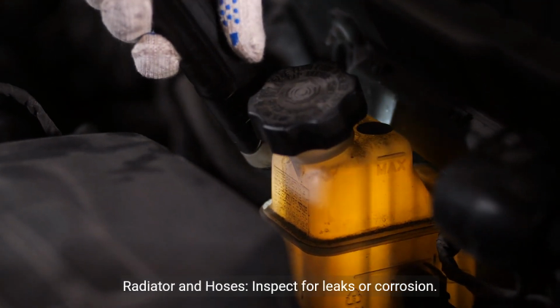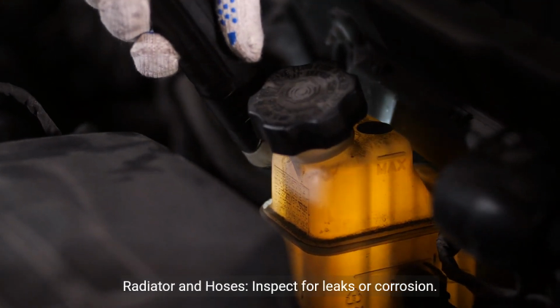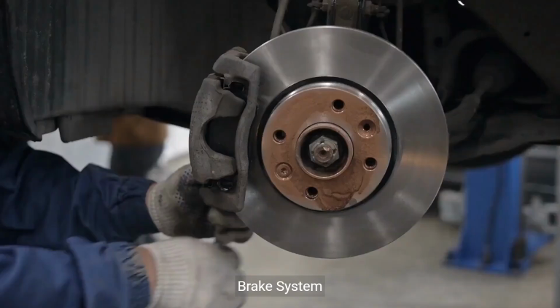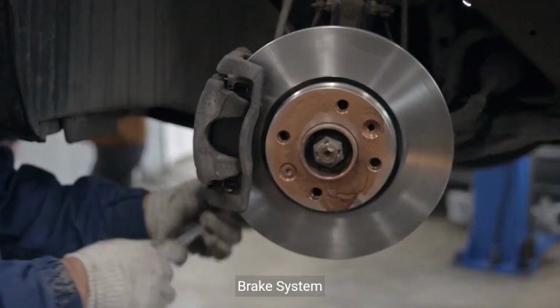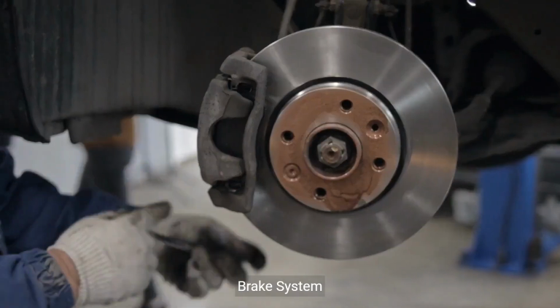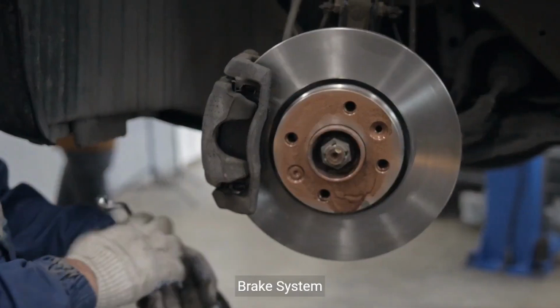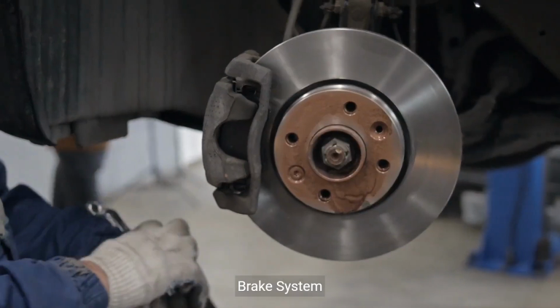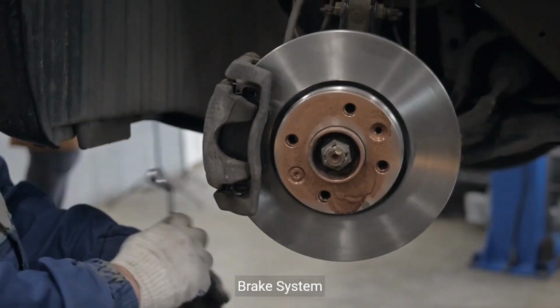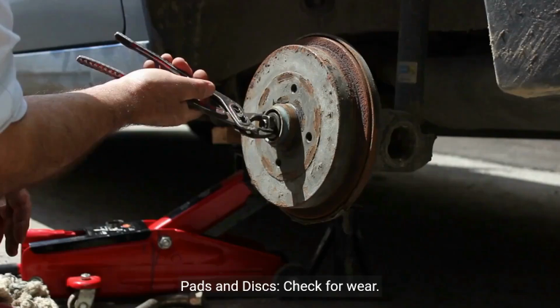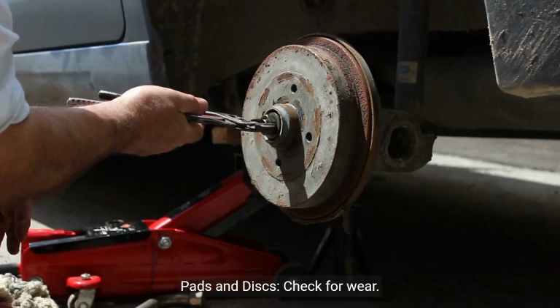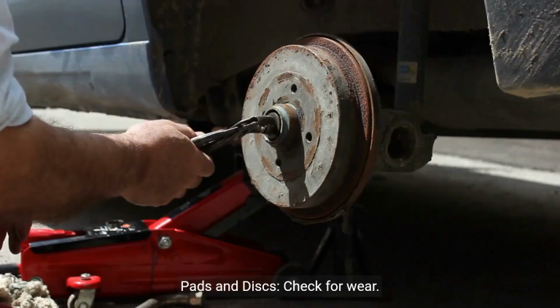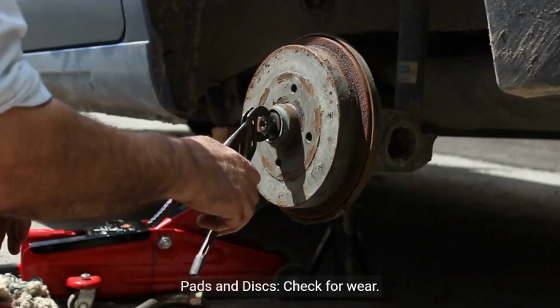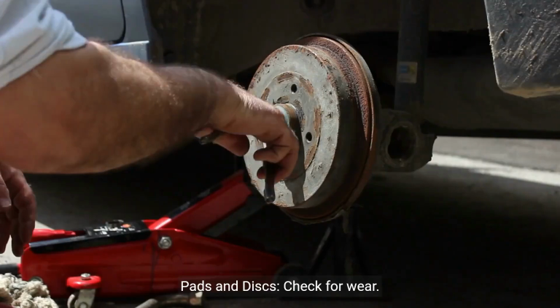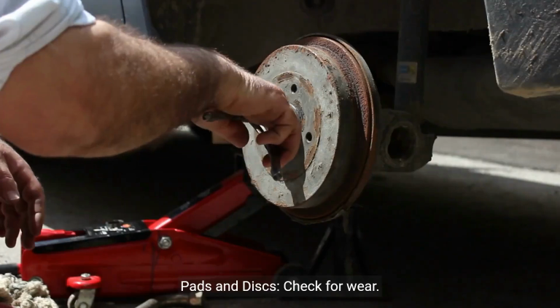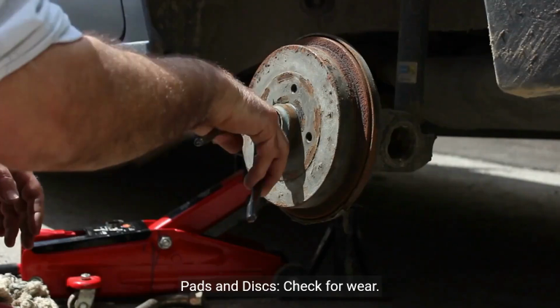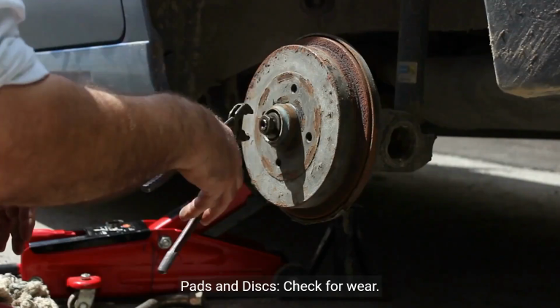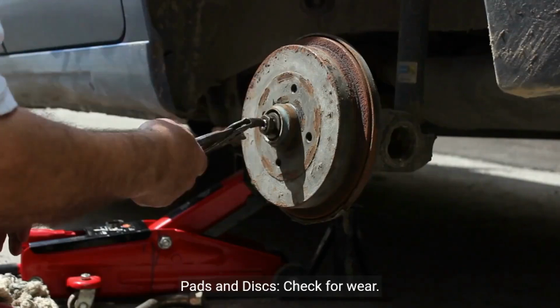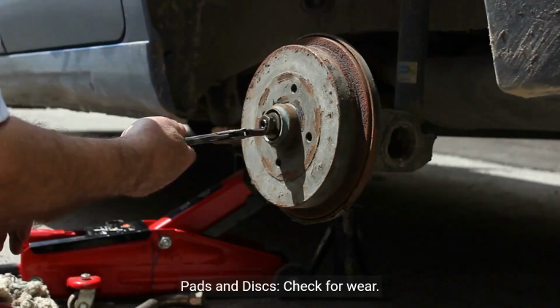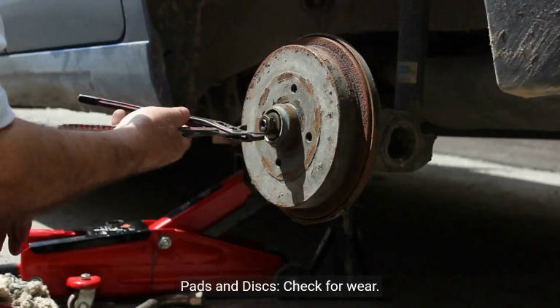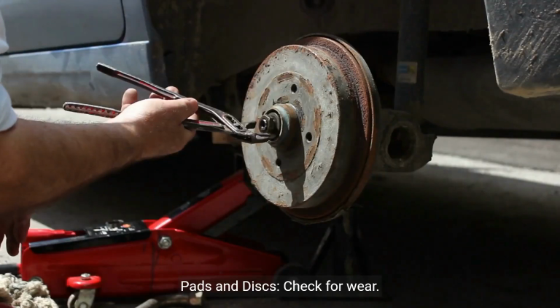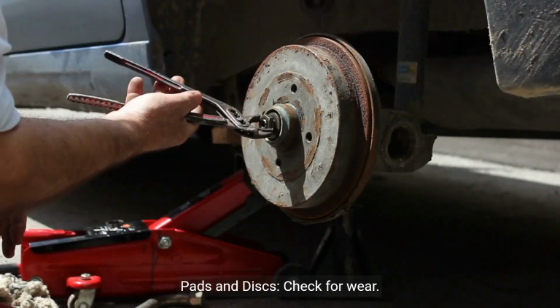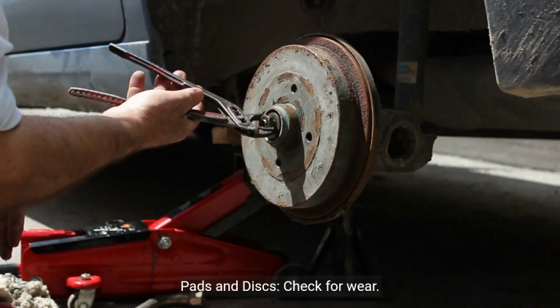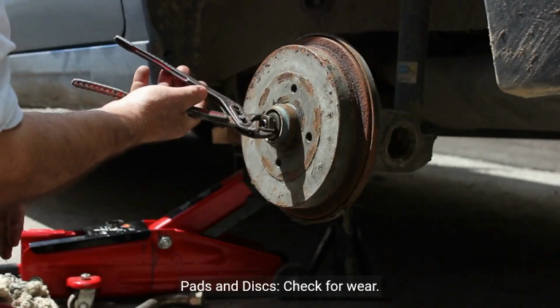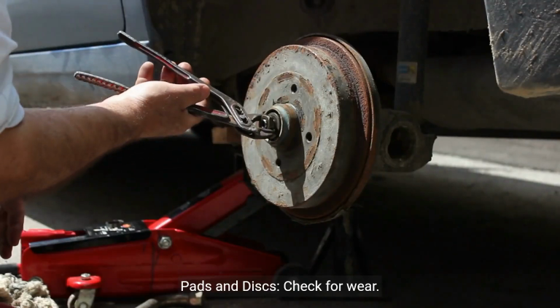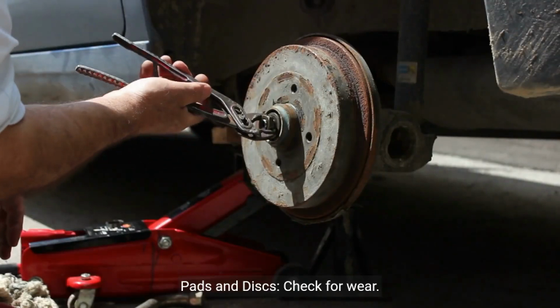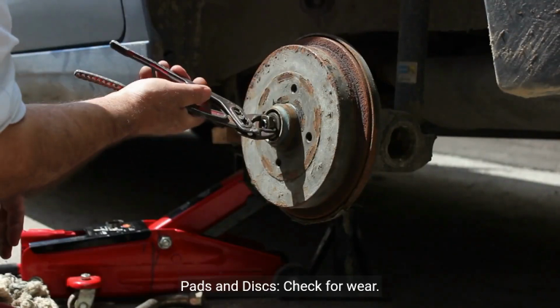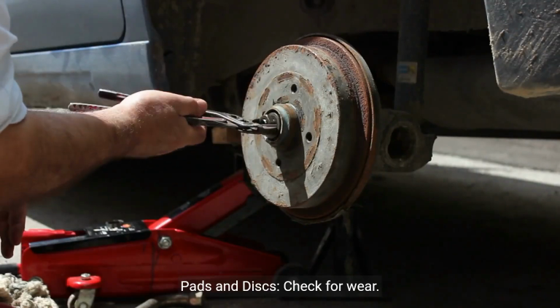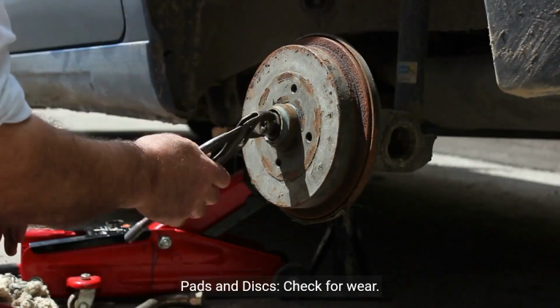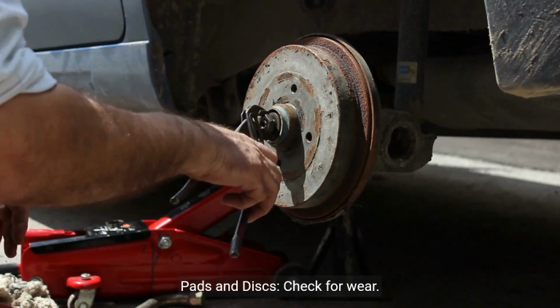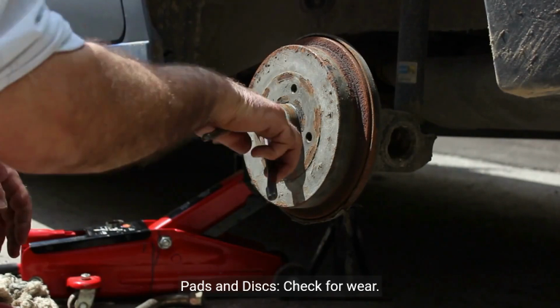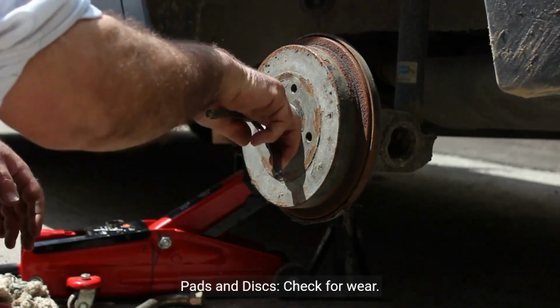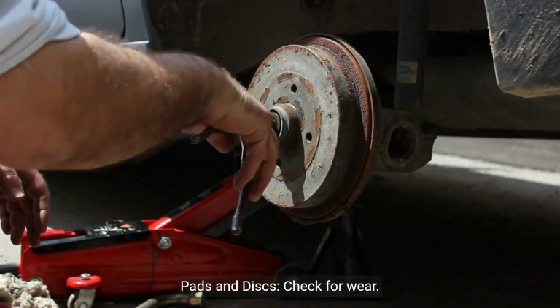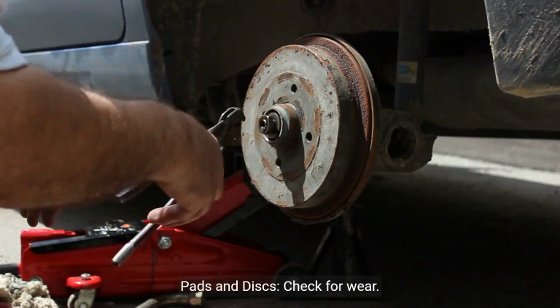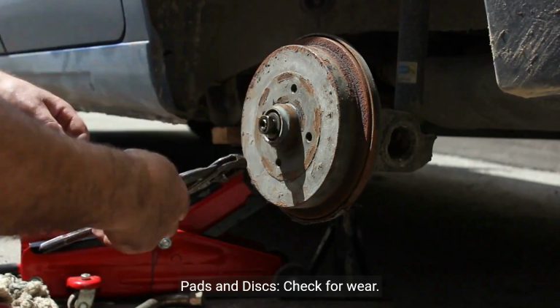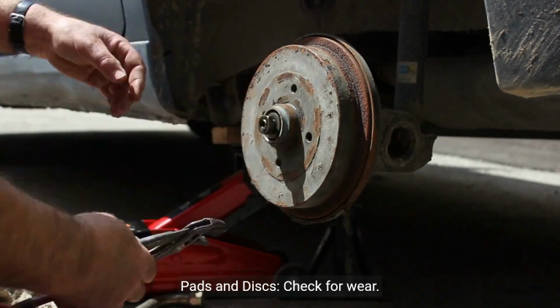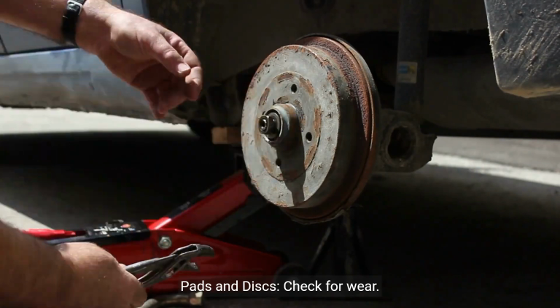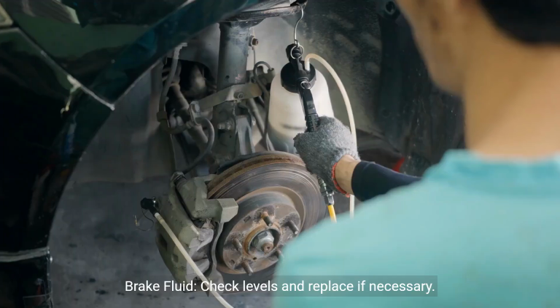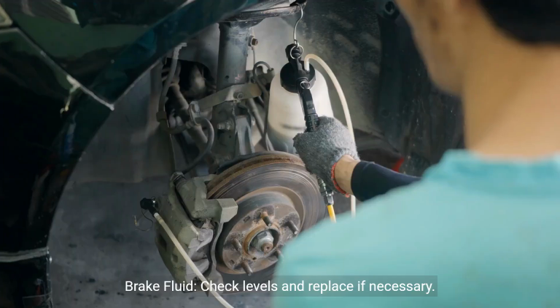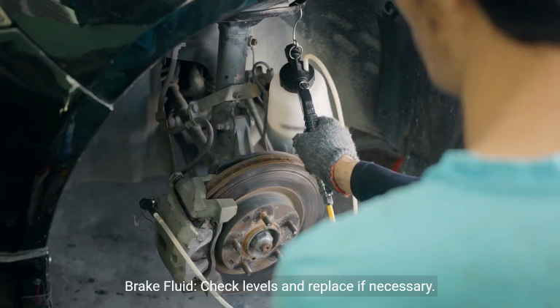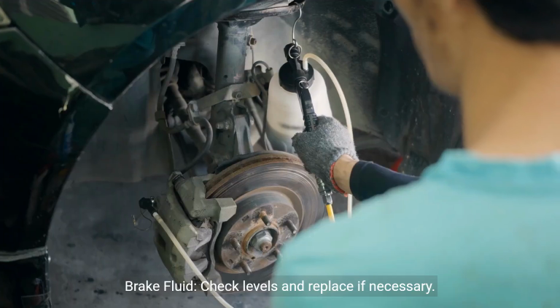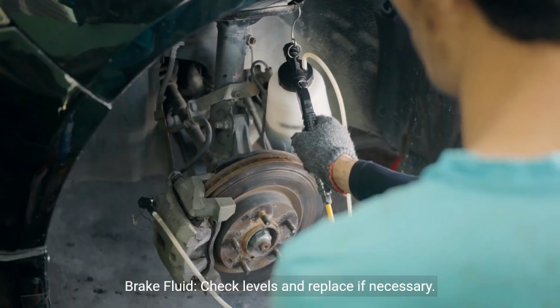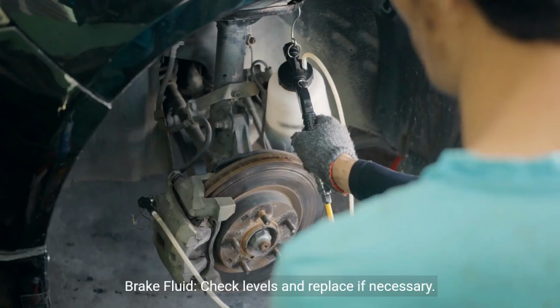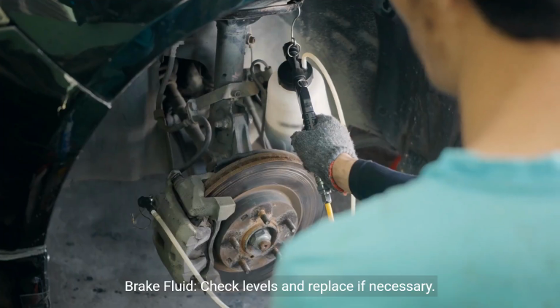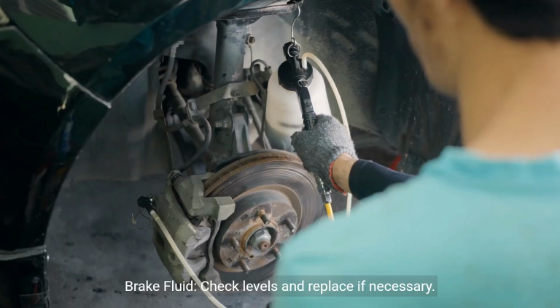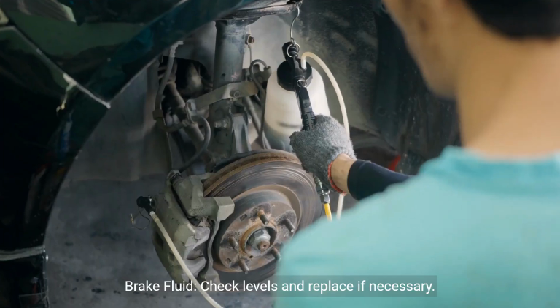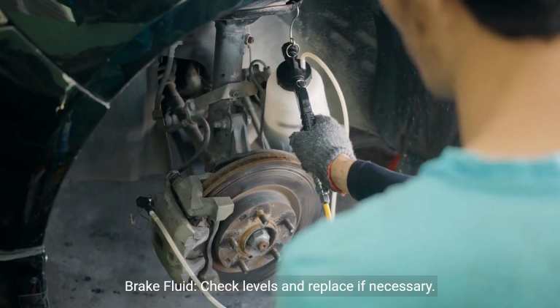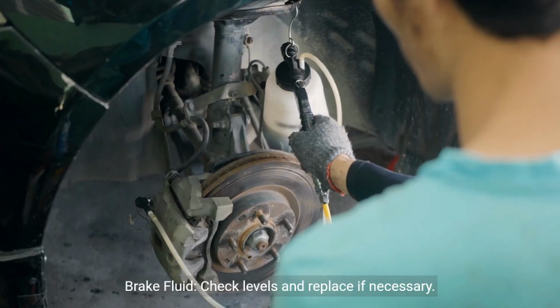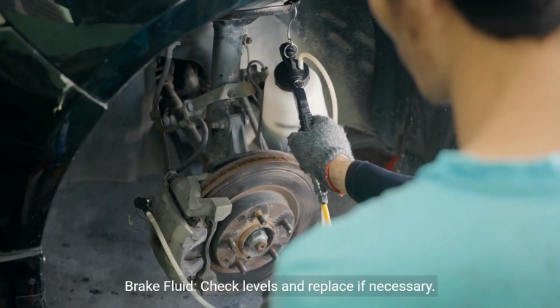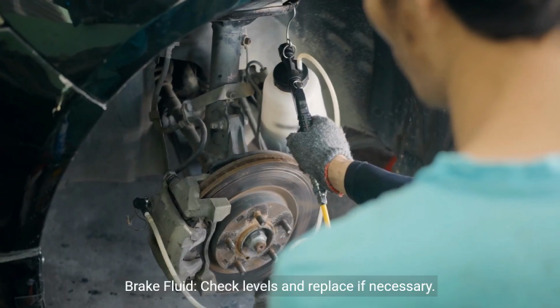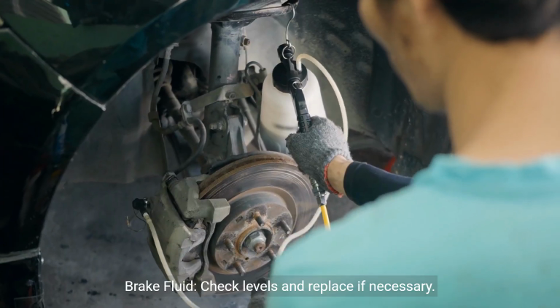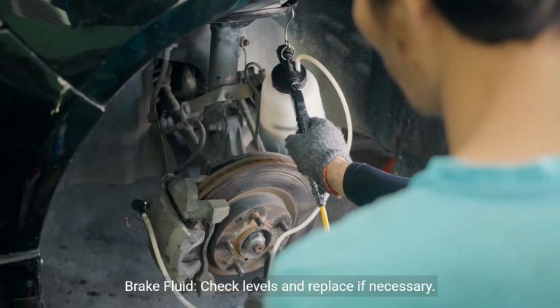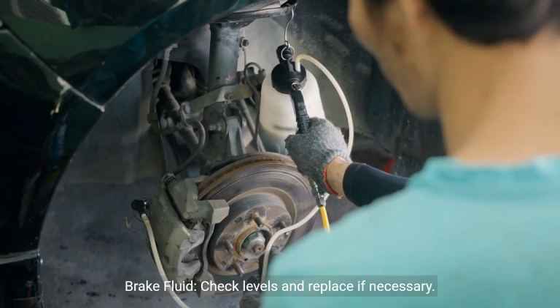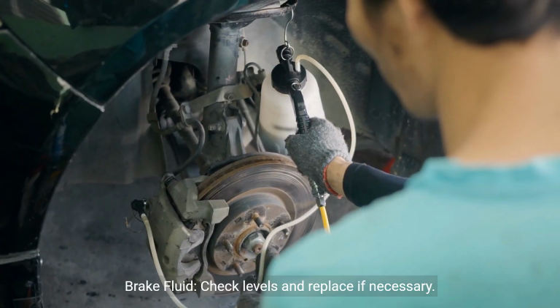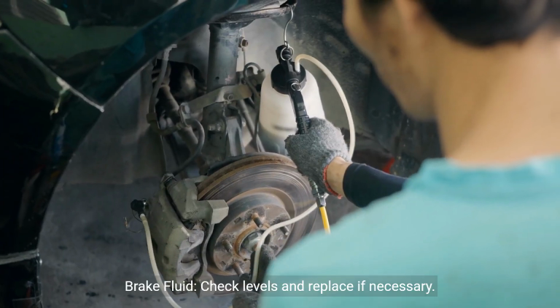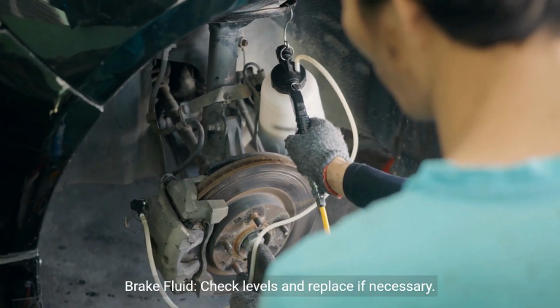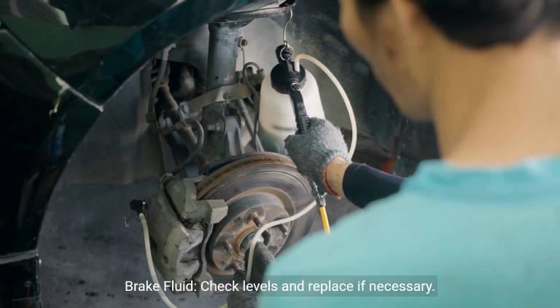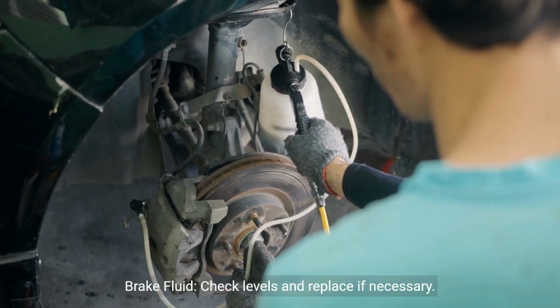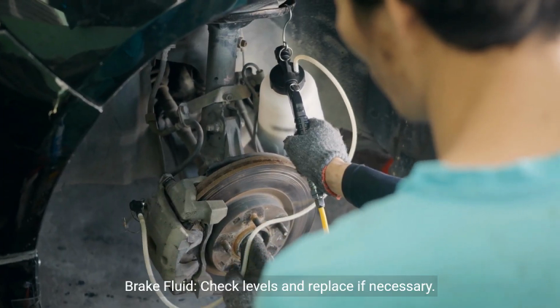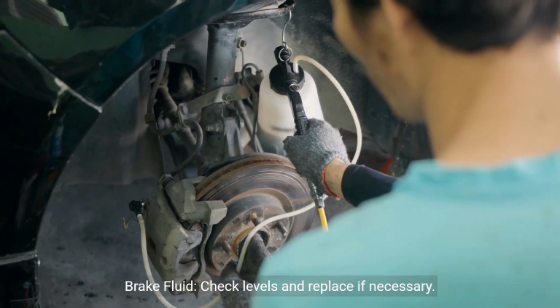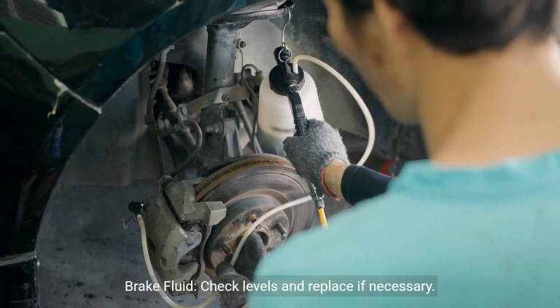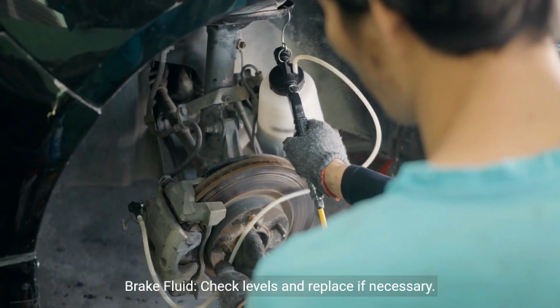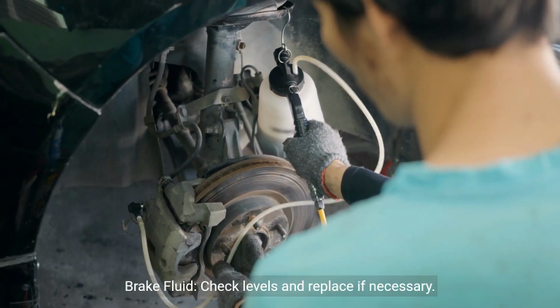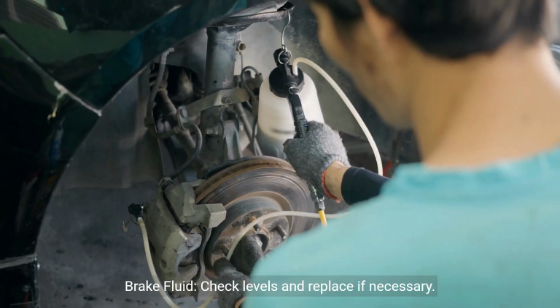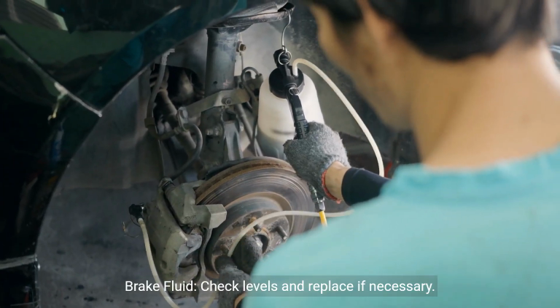Brake system — pads and discs: check for wear. Brake fluid: check levels and replace if necessary.